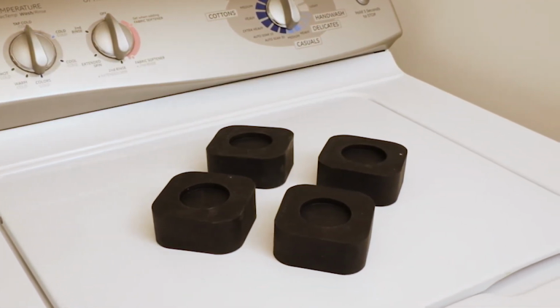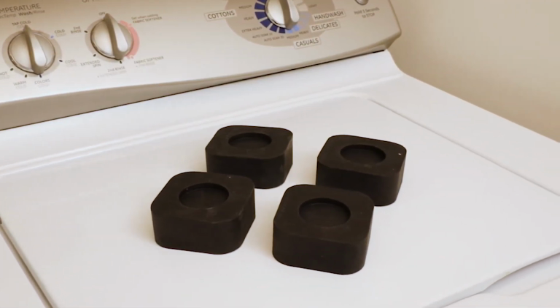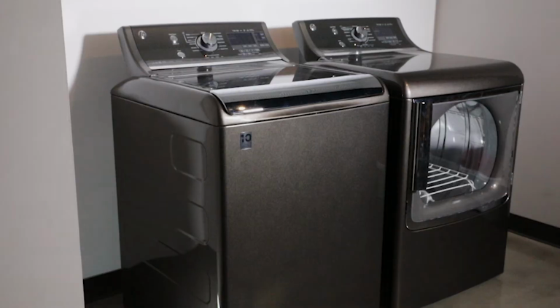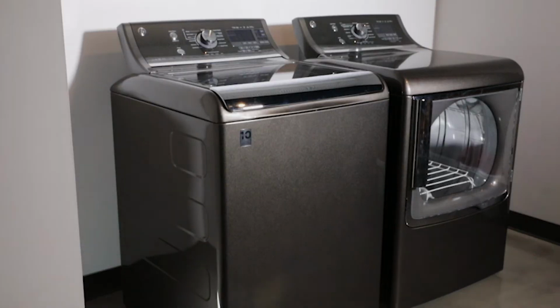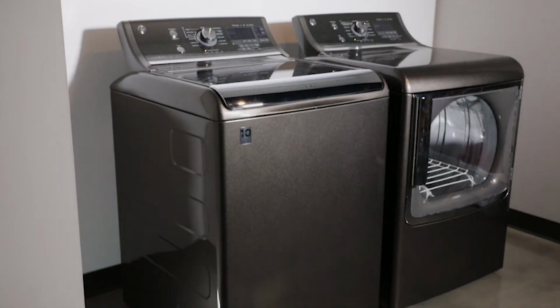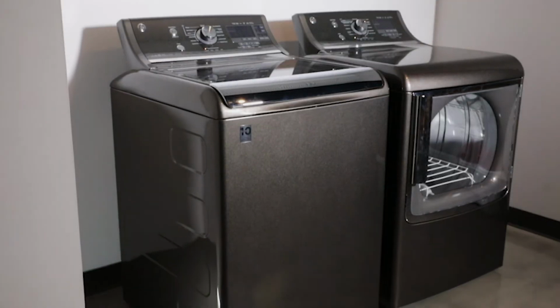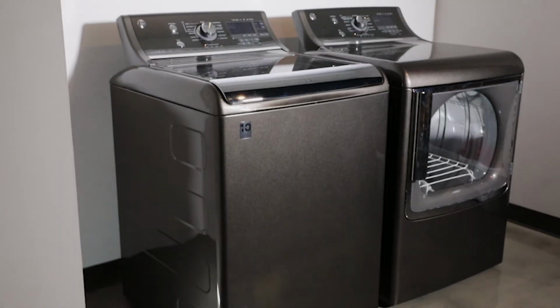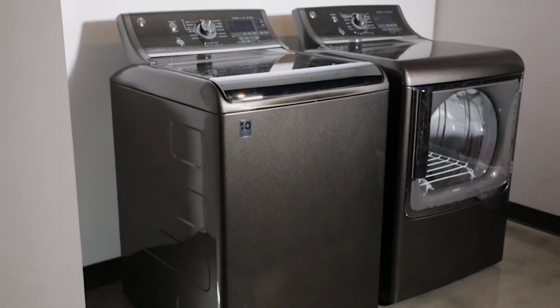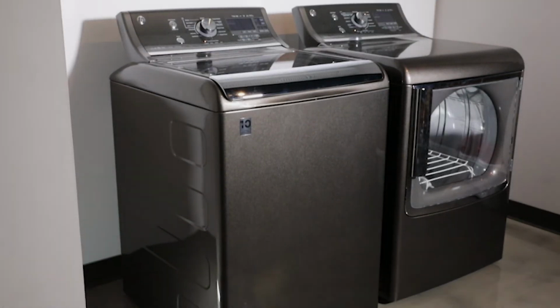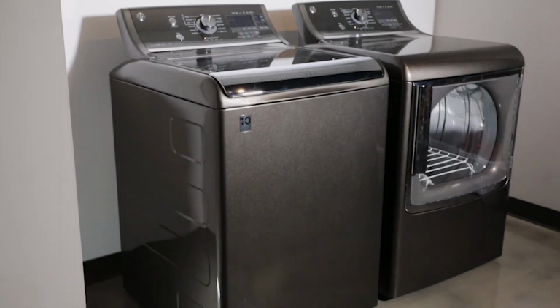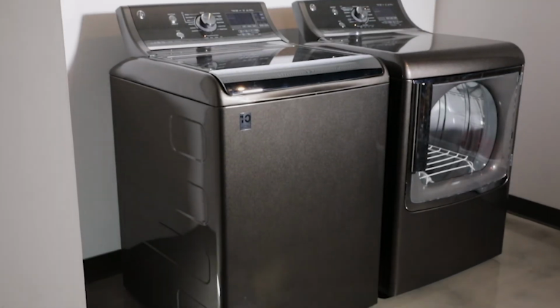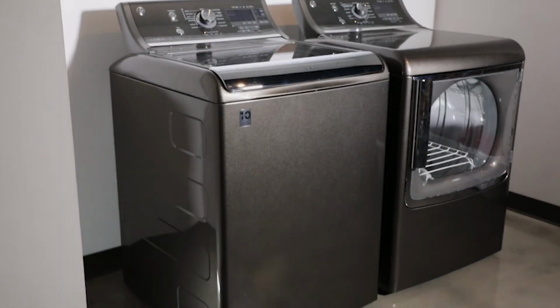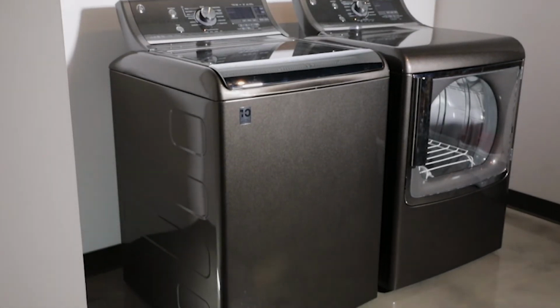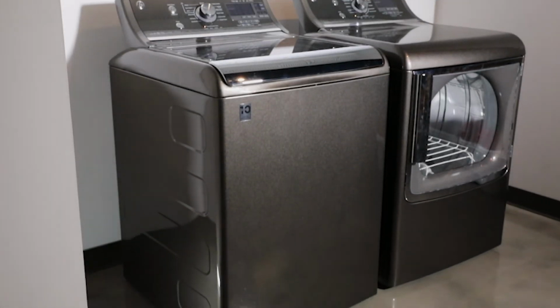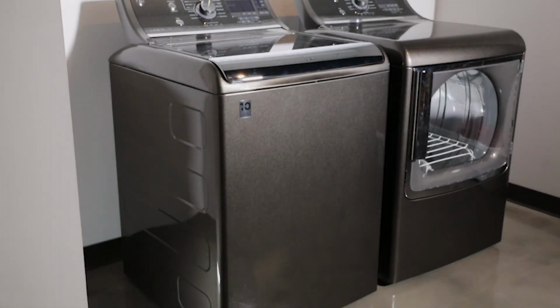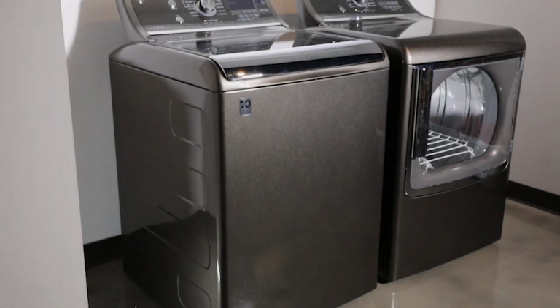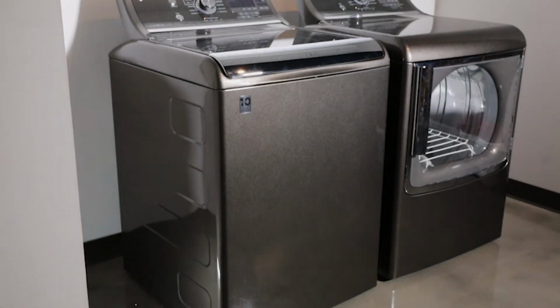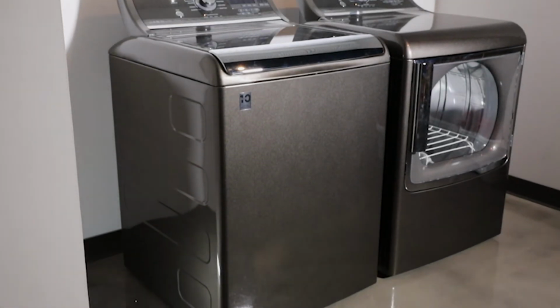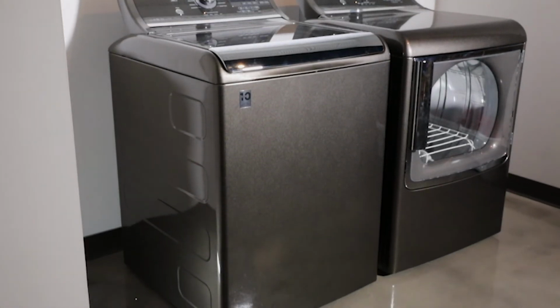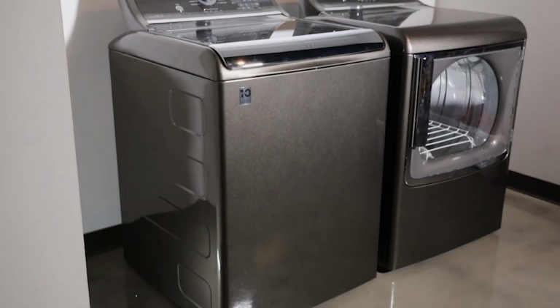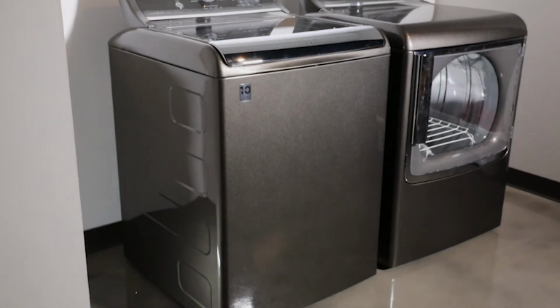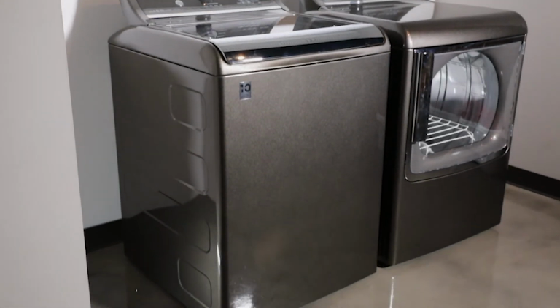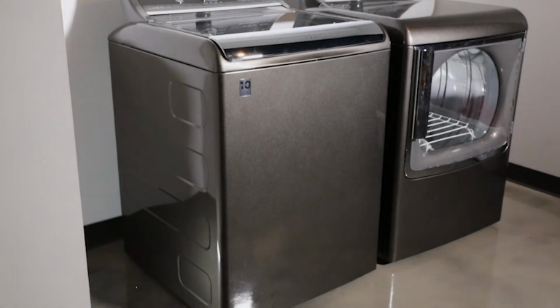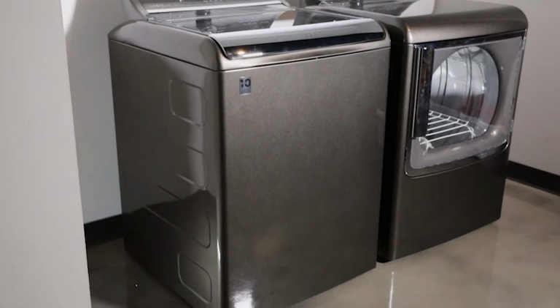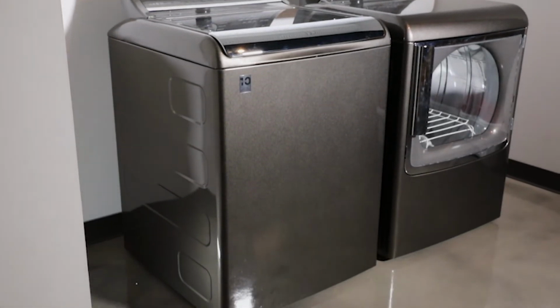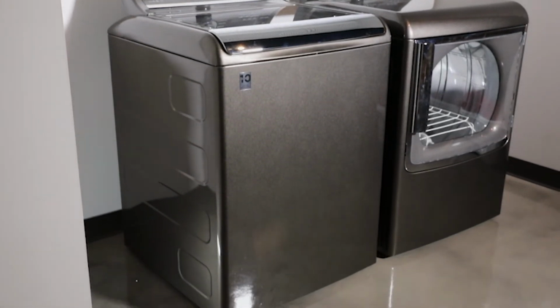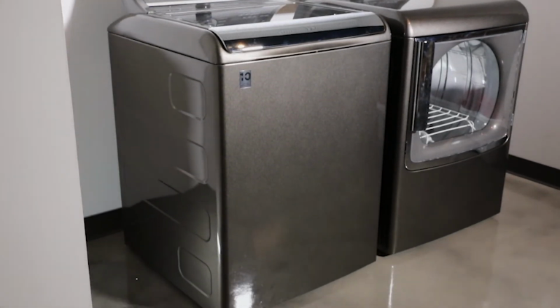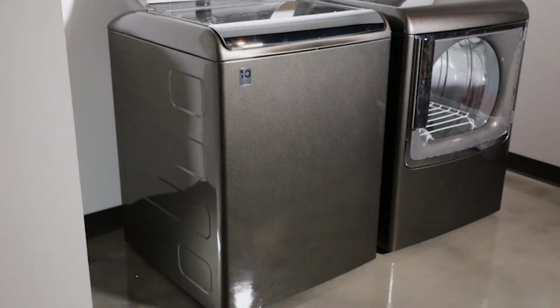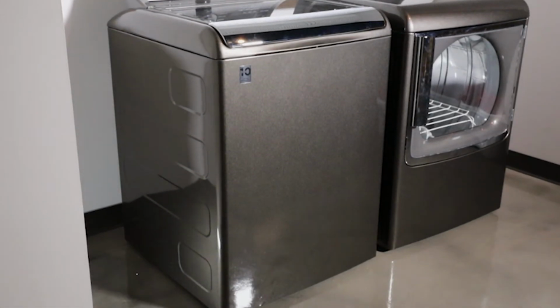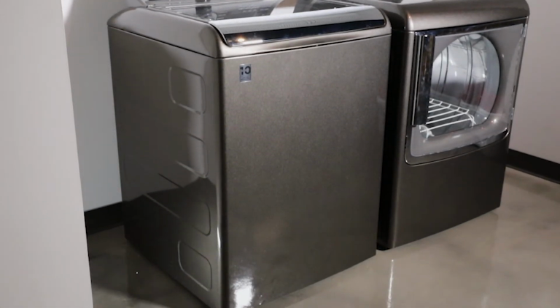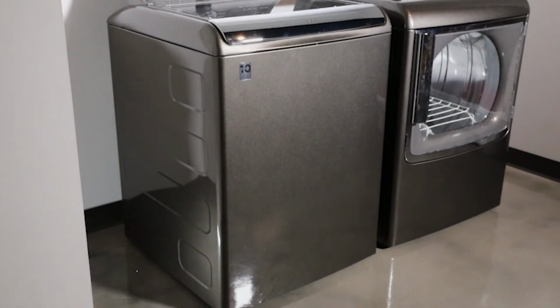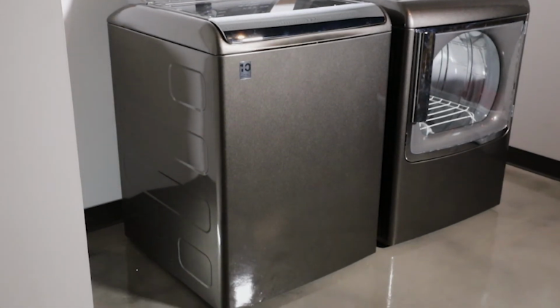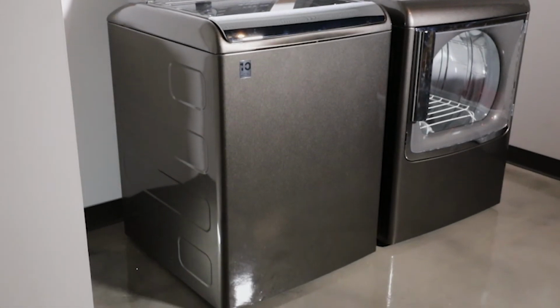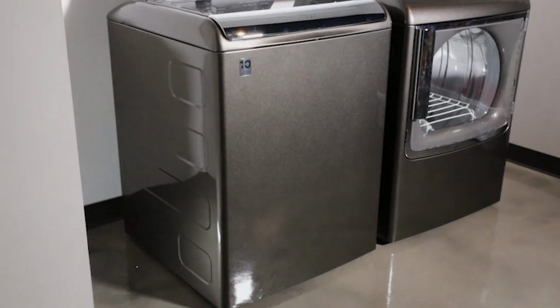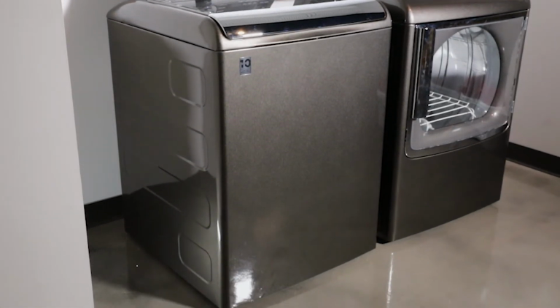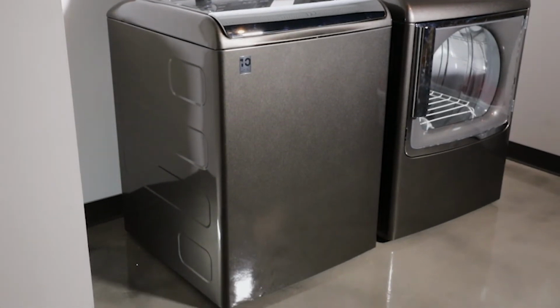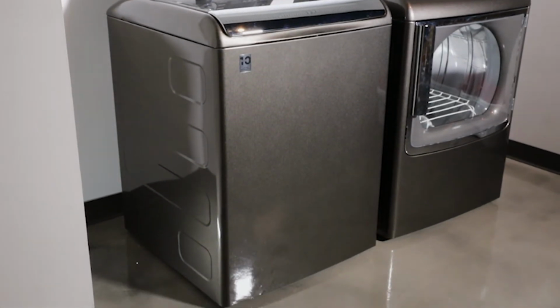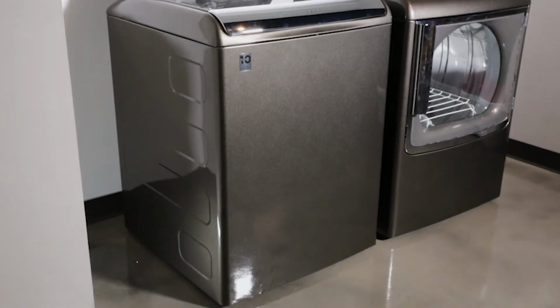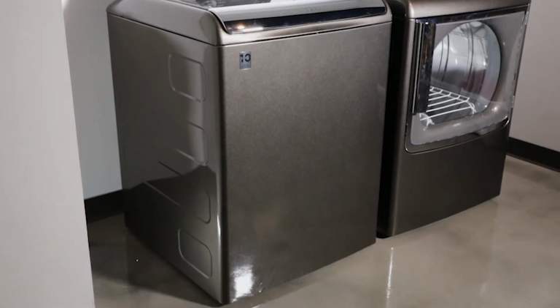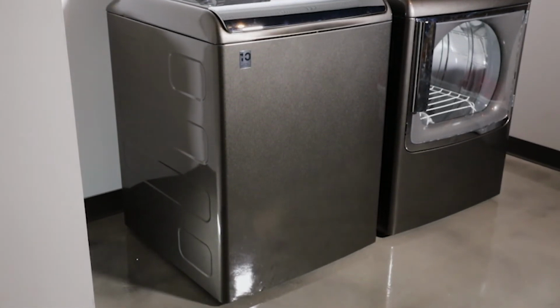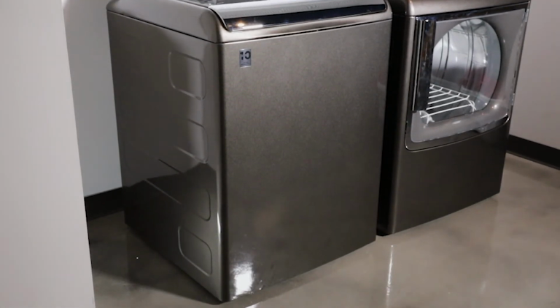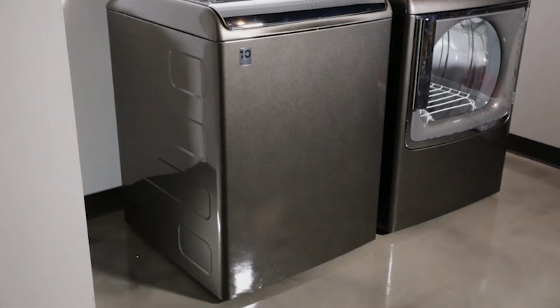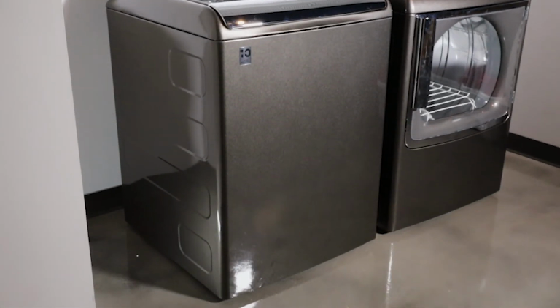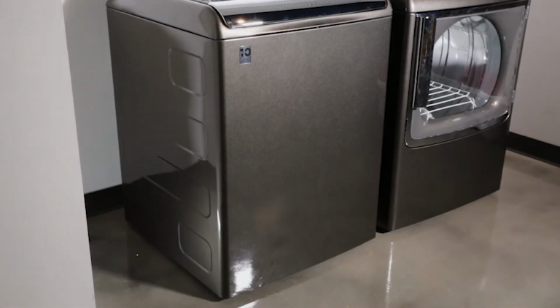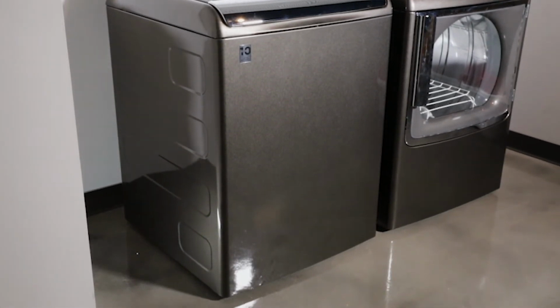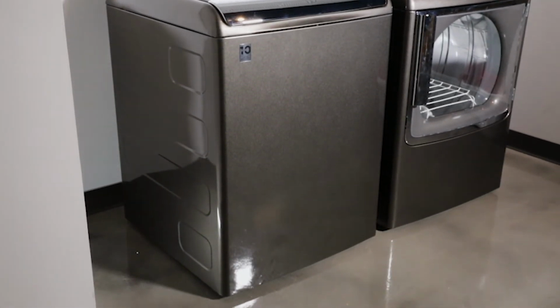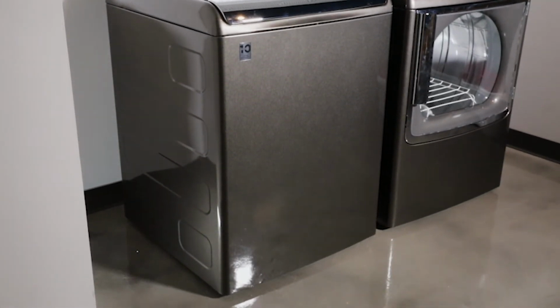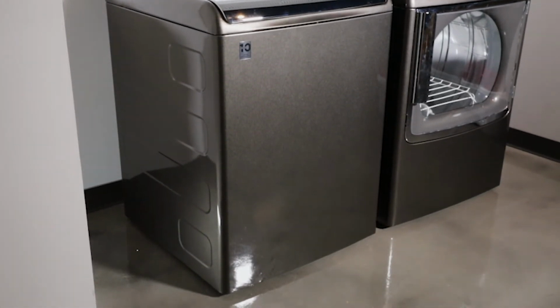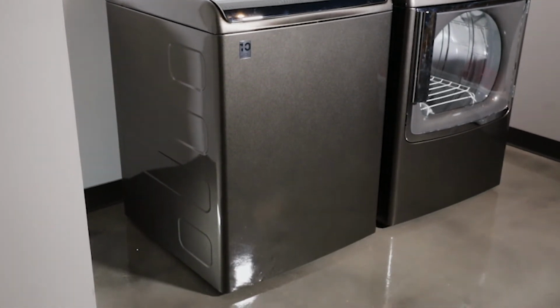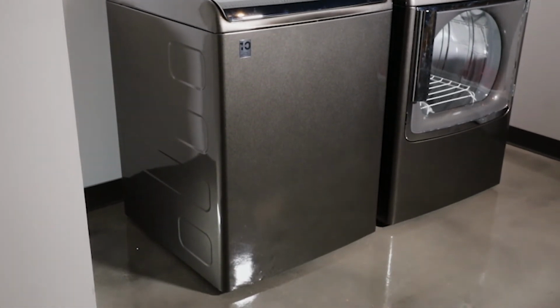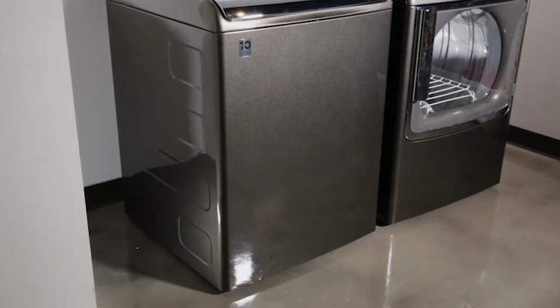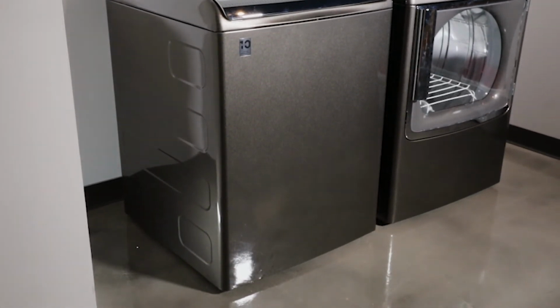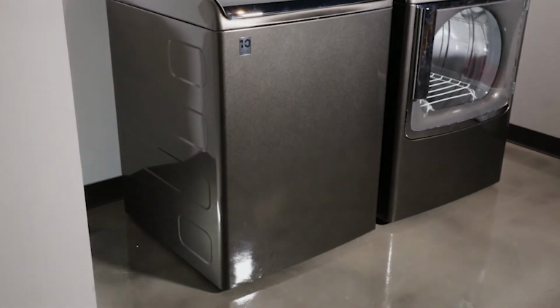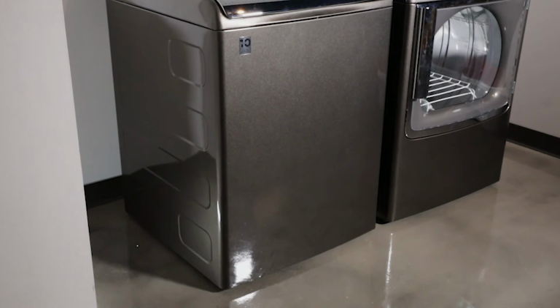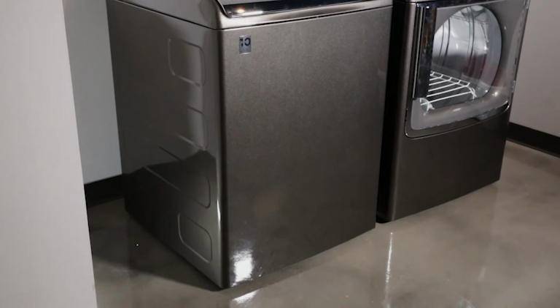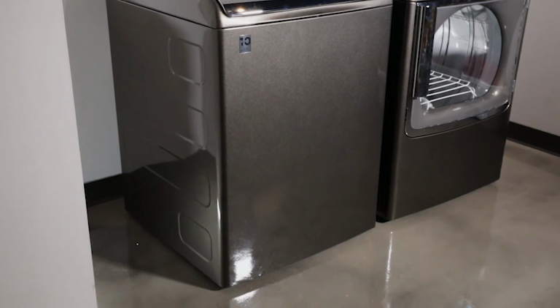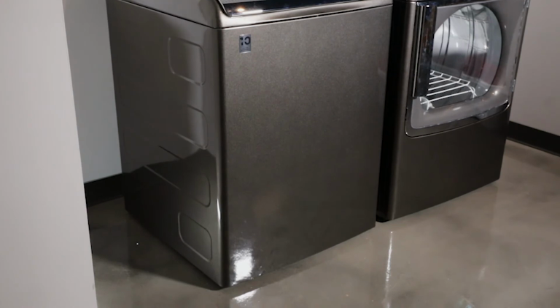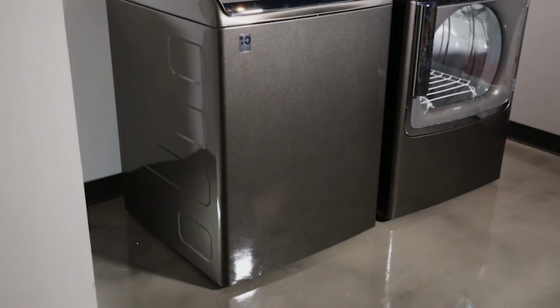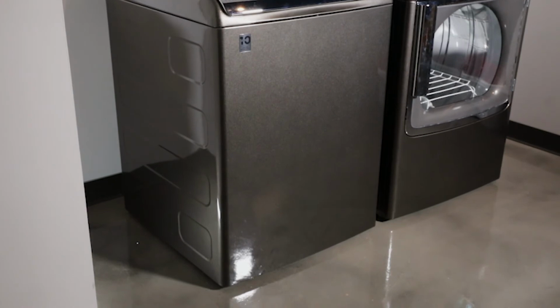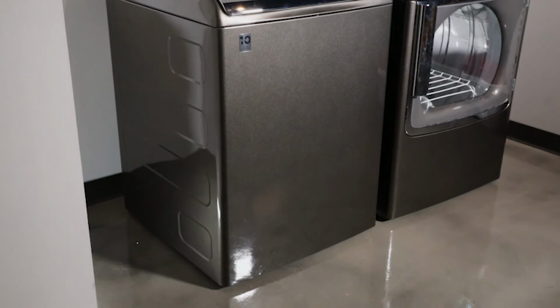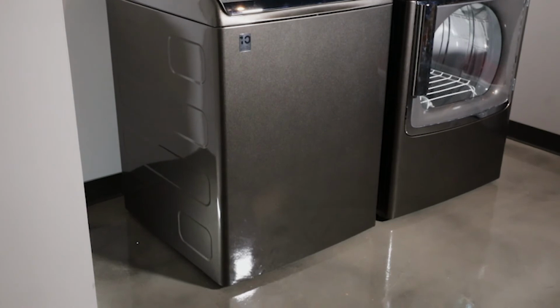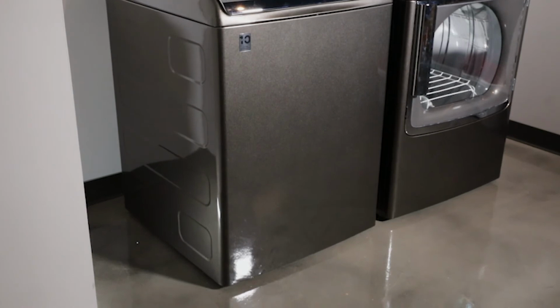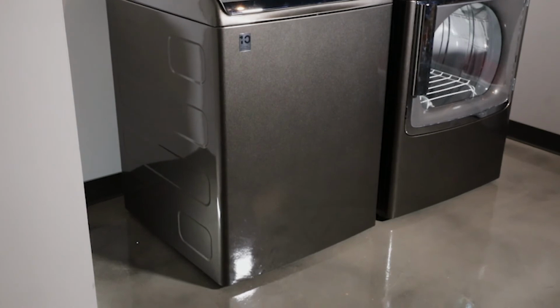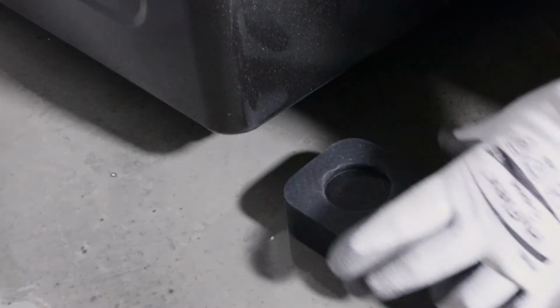To install, level your washer and dryer according to the manufacturer's instructions and ensure that your floor is dry and clean.